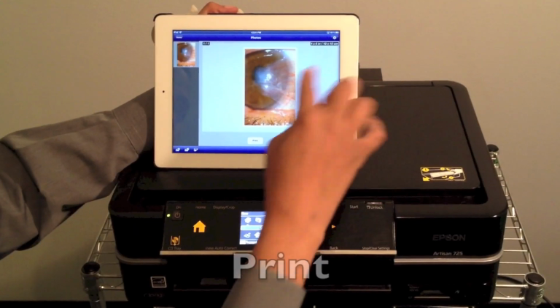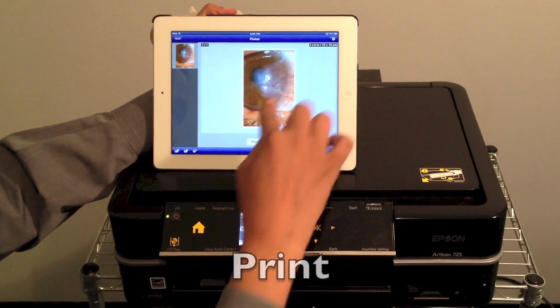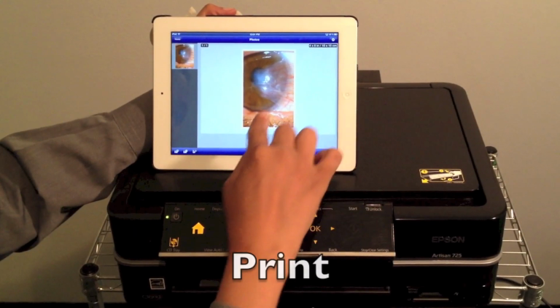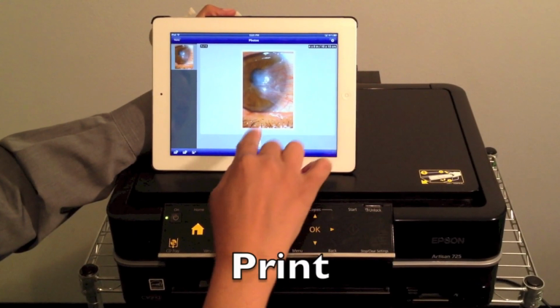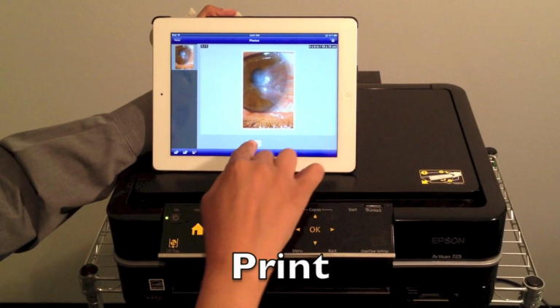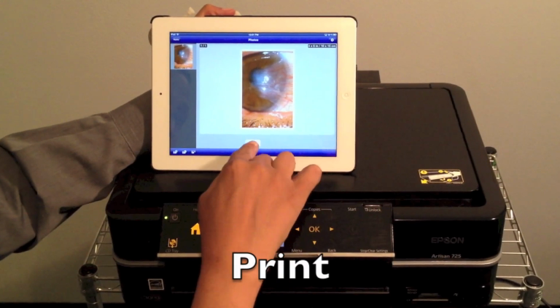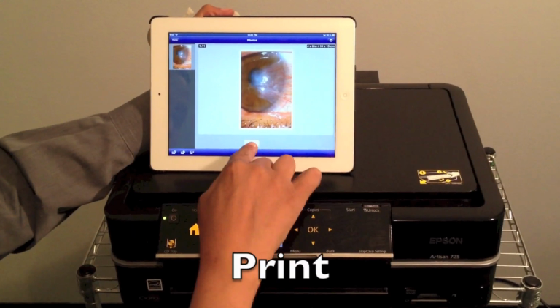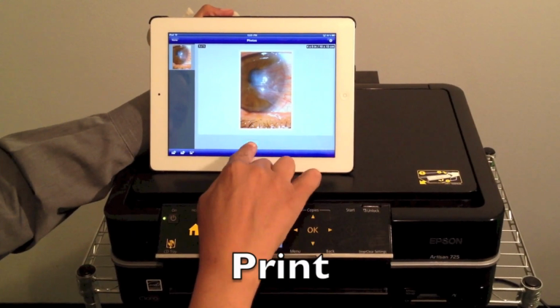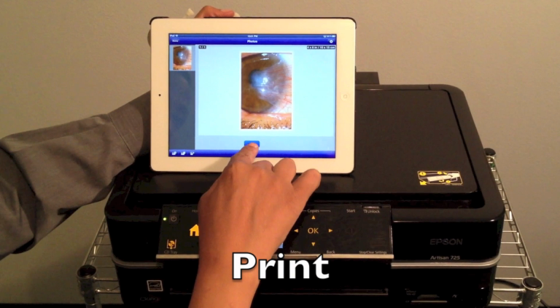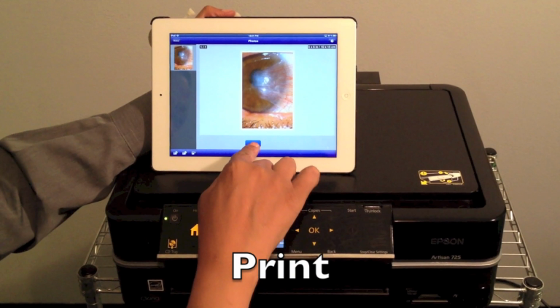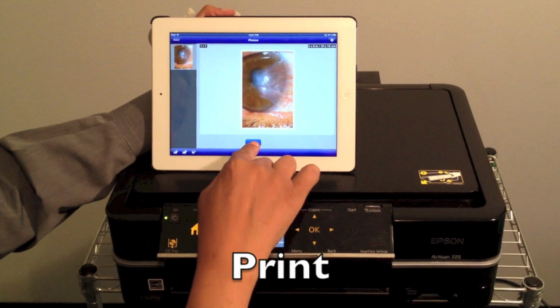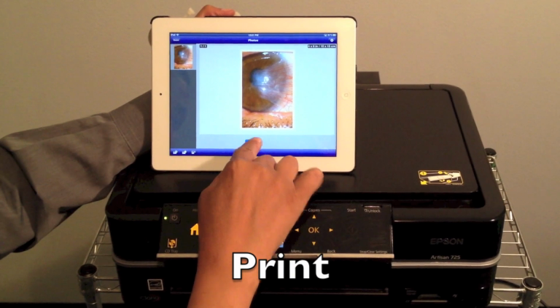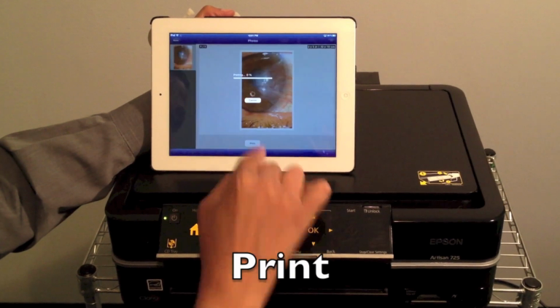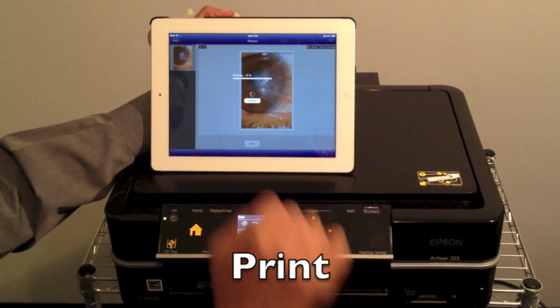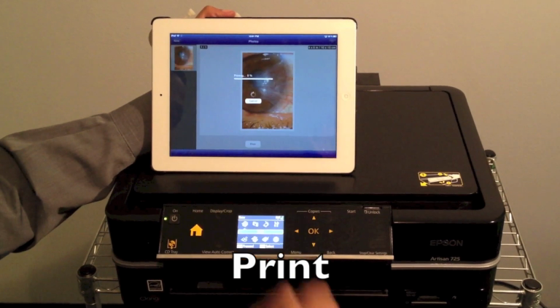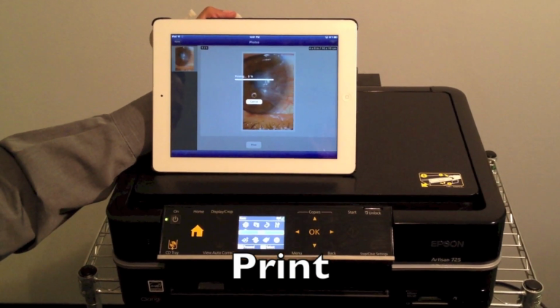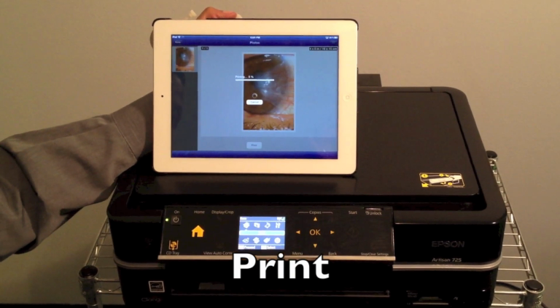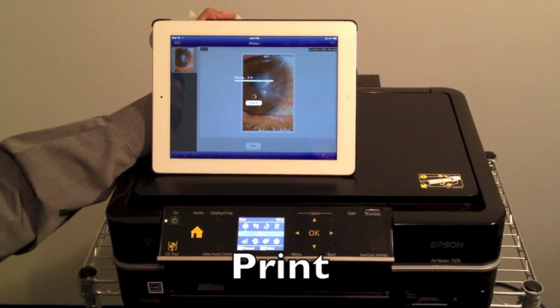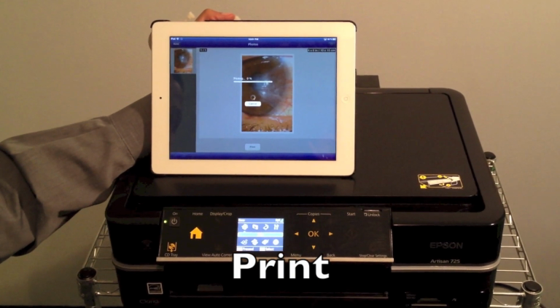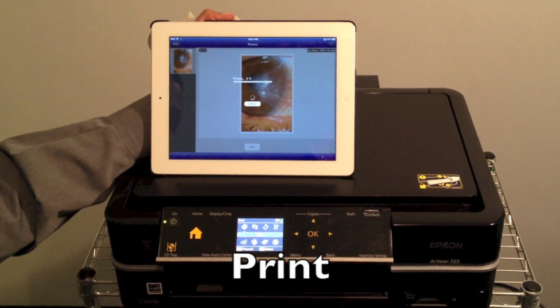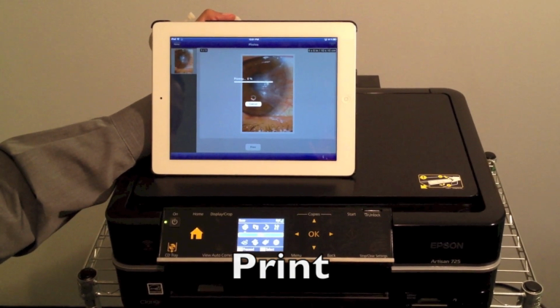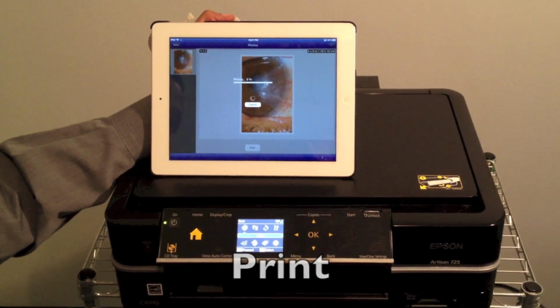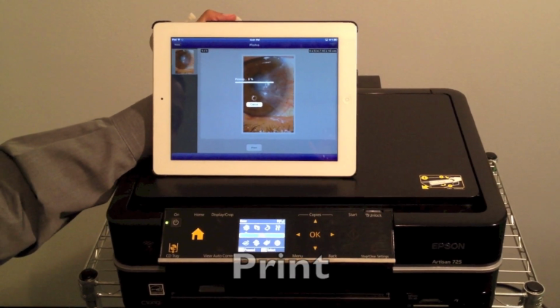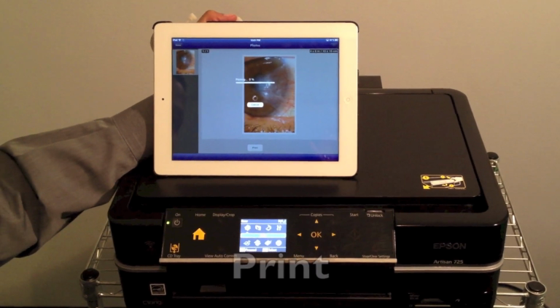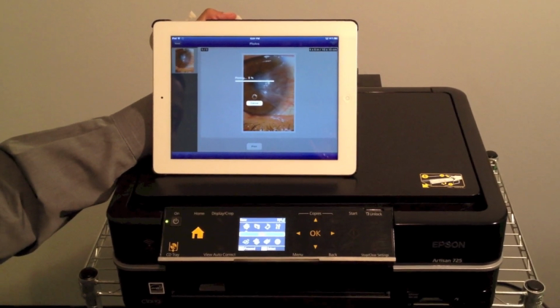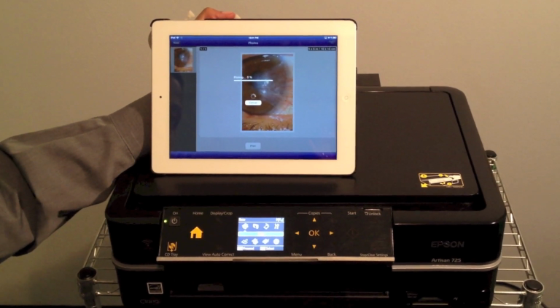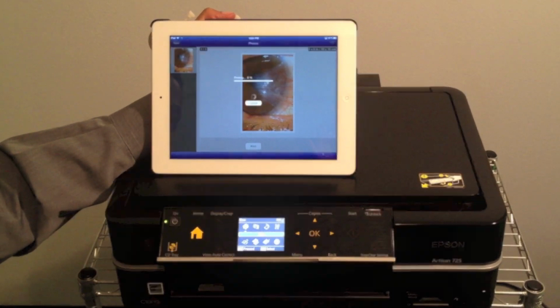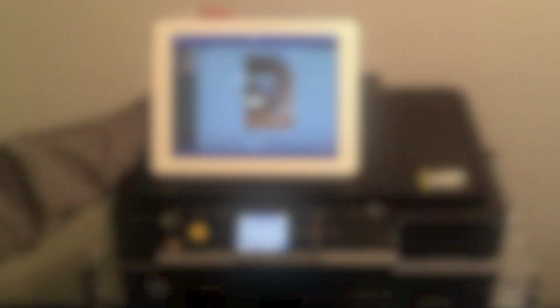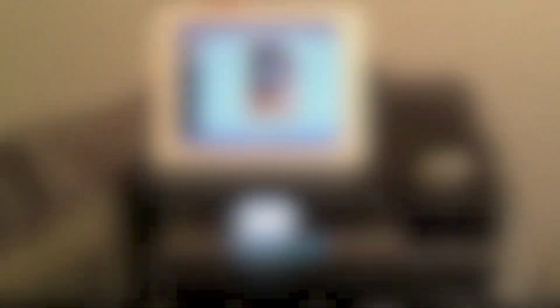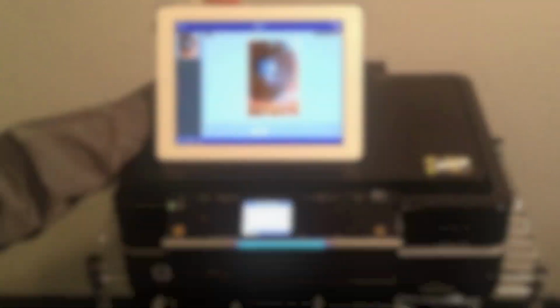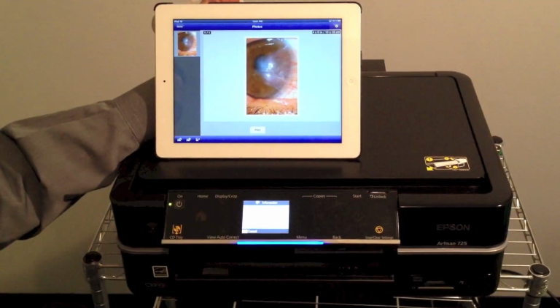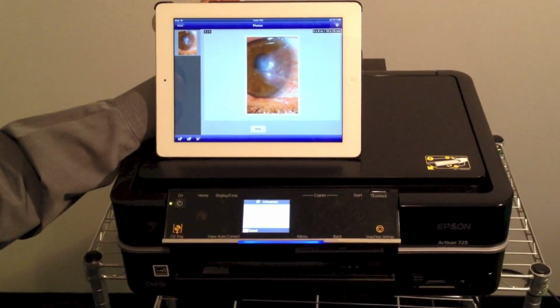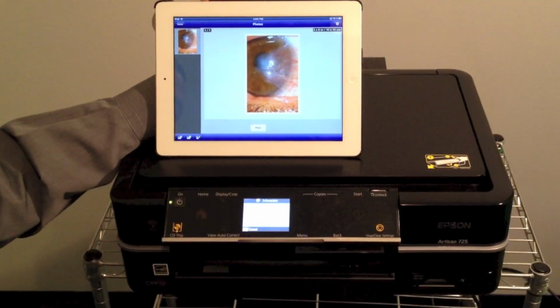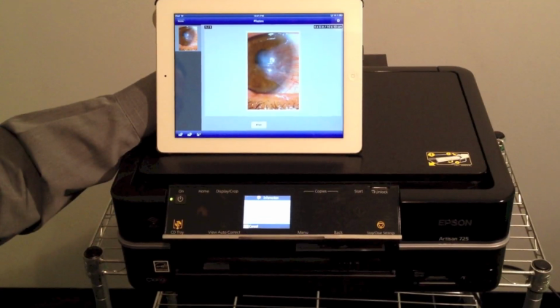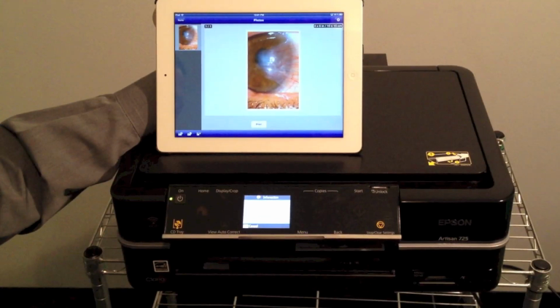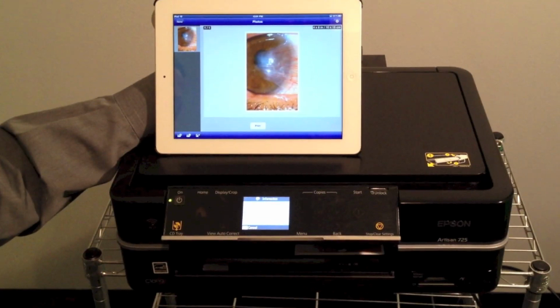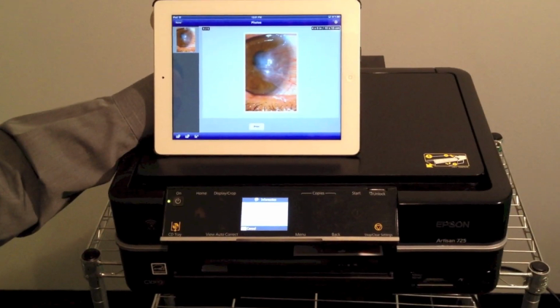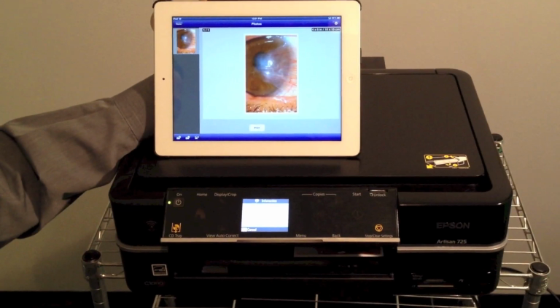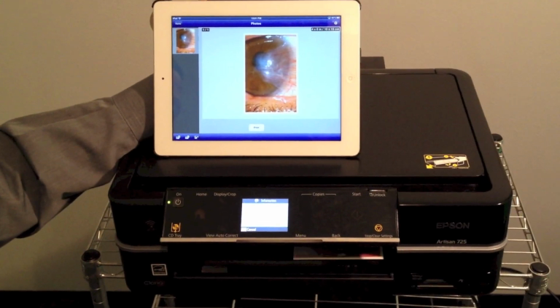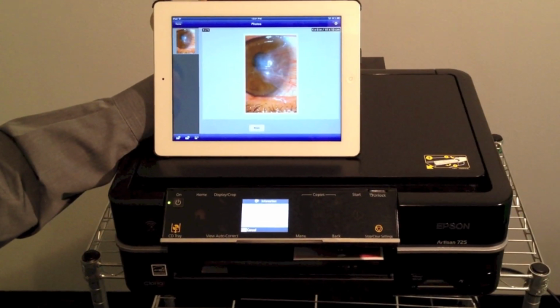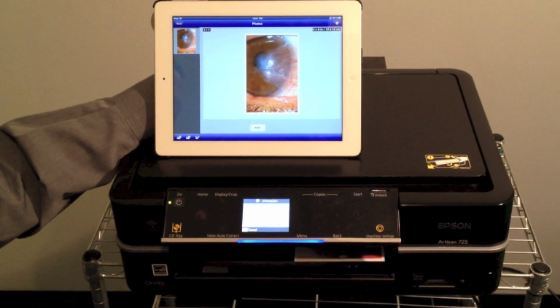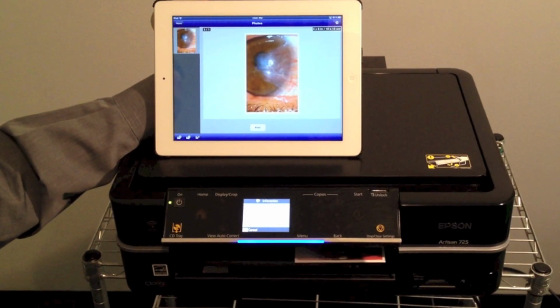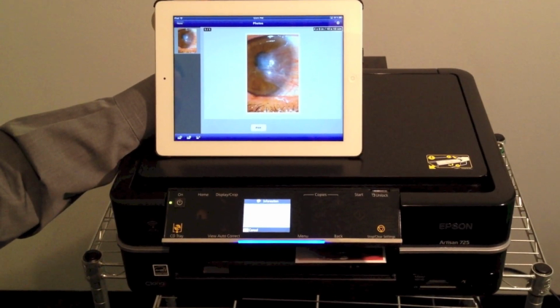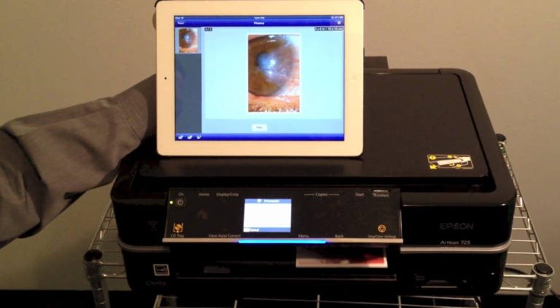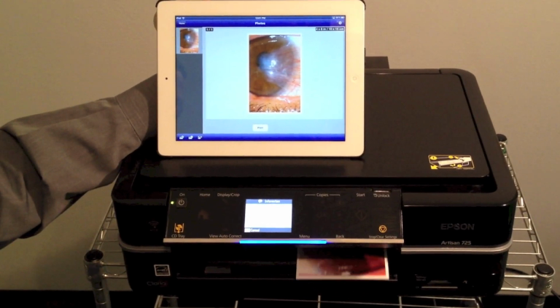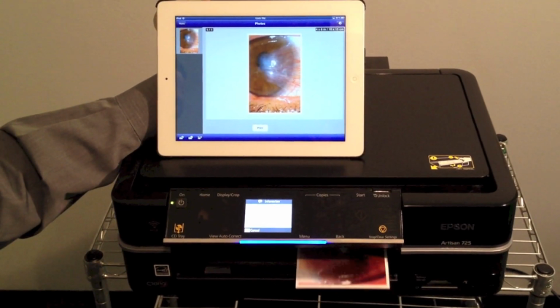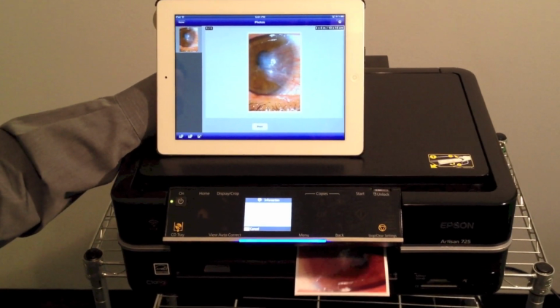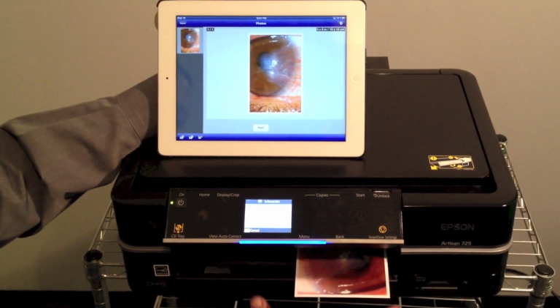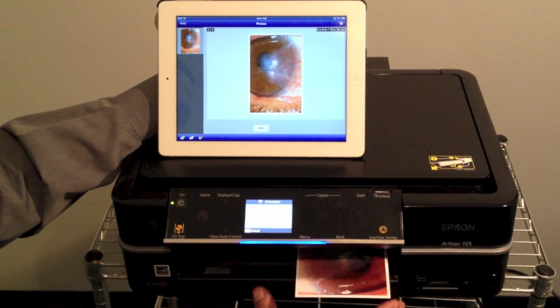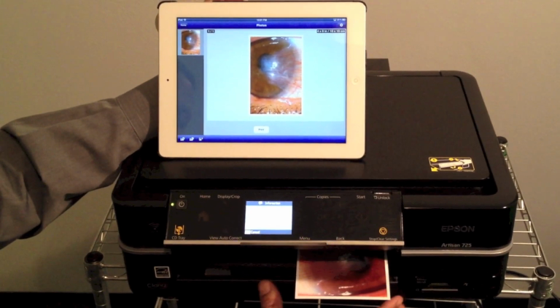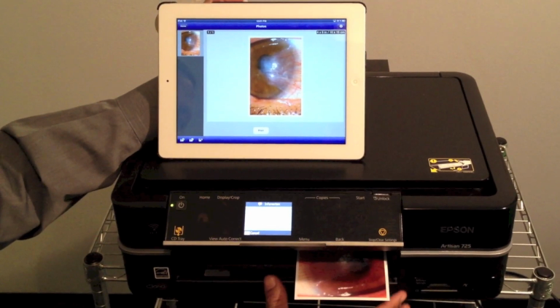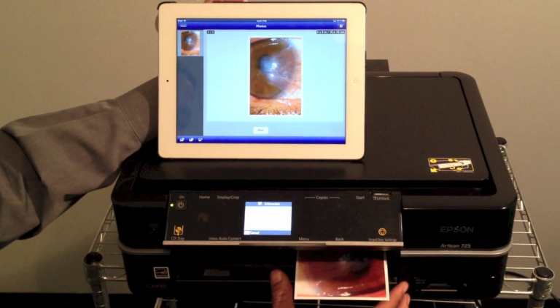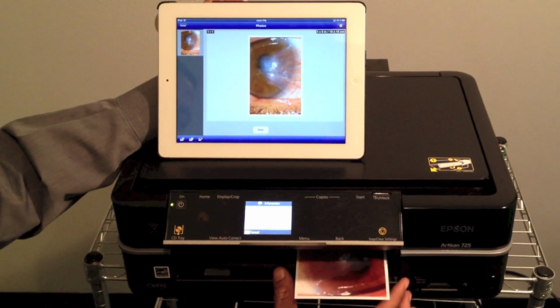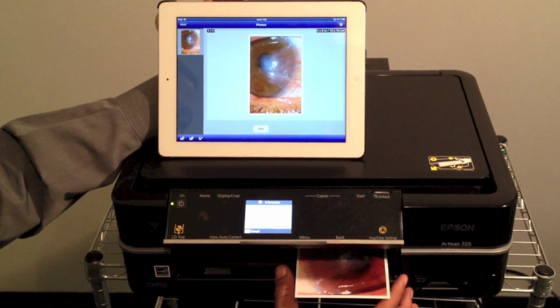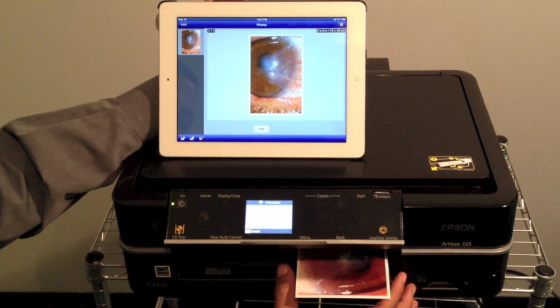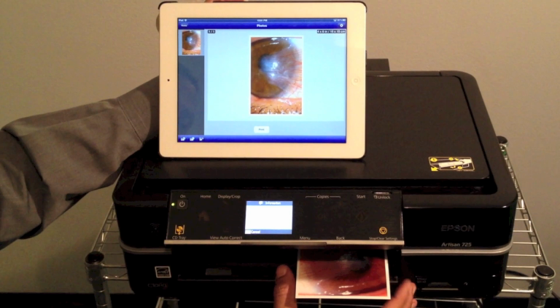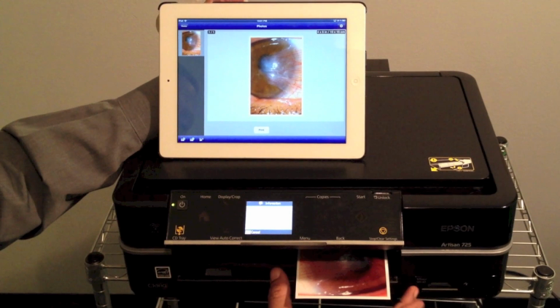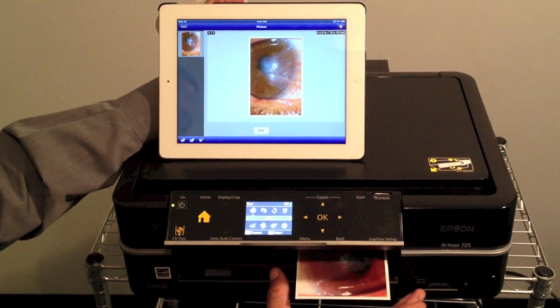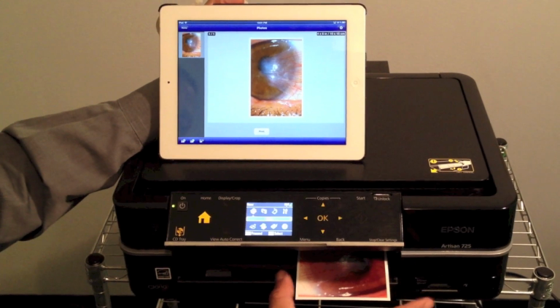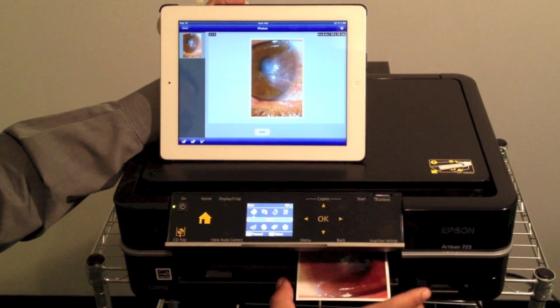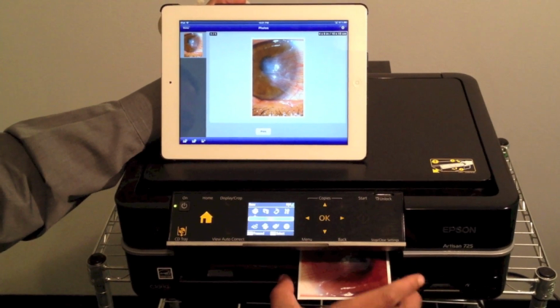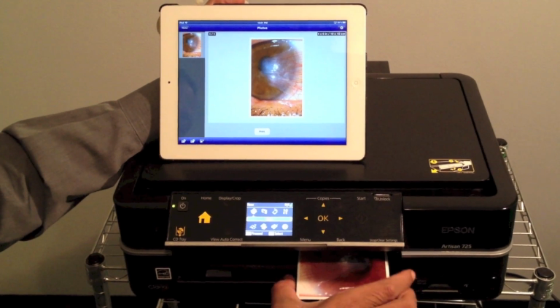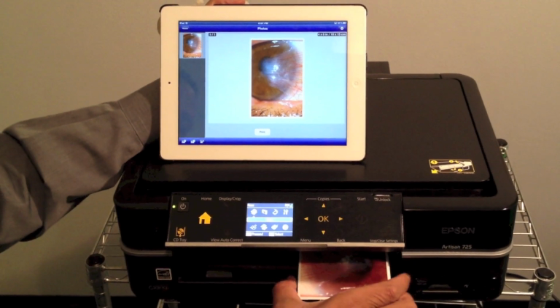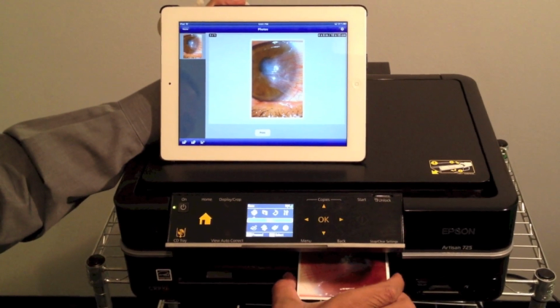You can wirelessly print your photos. Here you see sending the photo to the printer, and here it is.